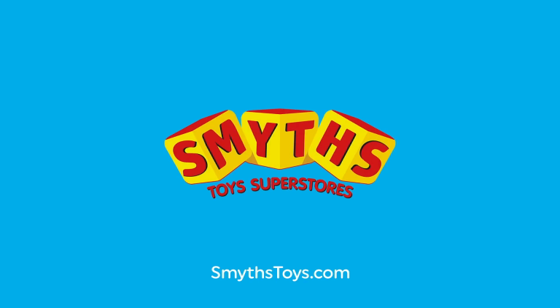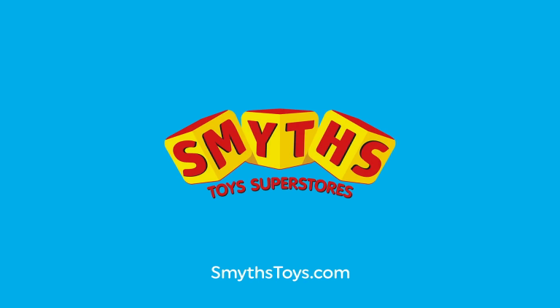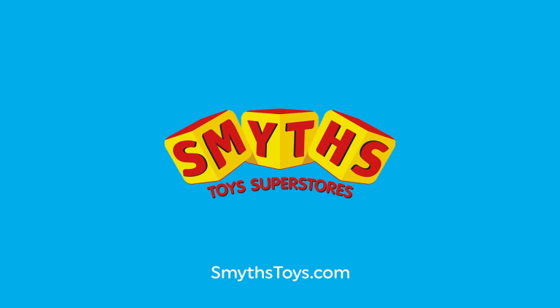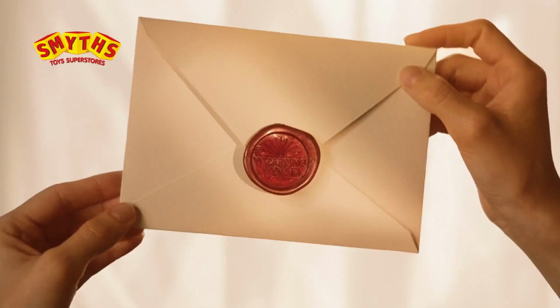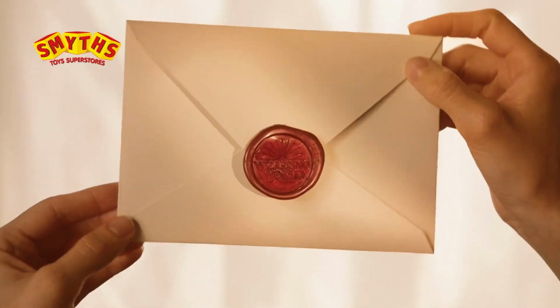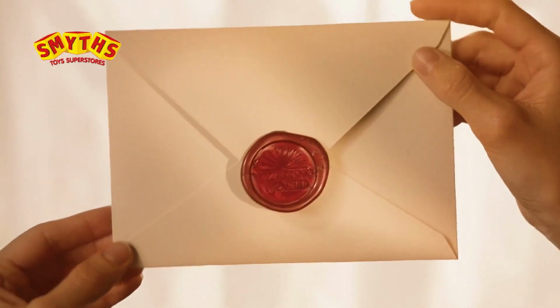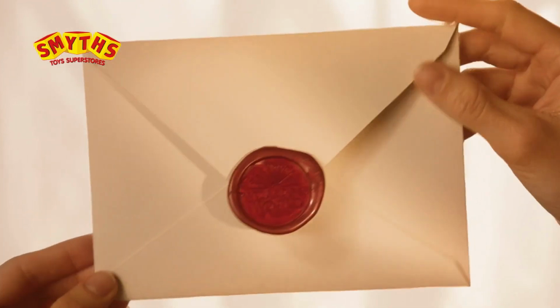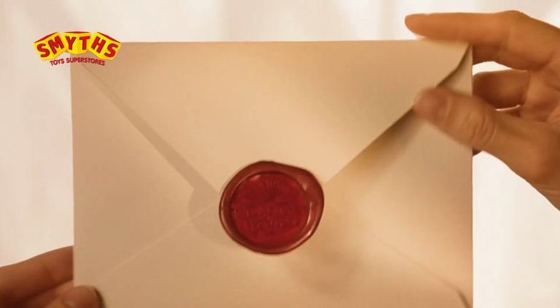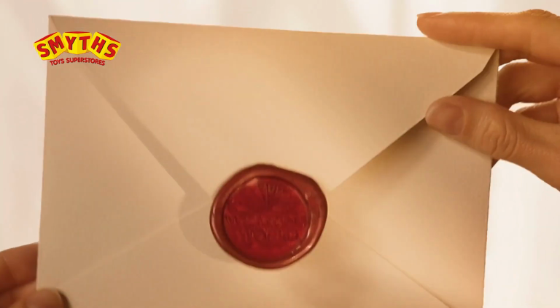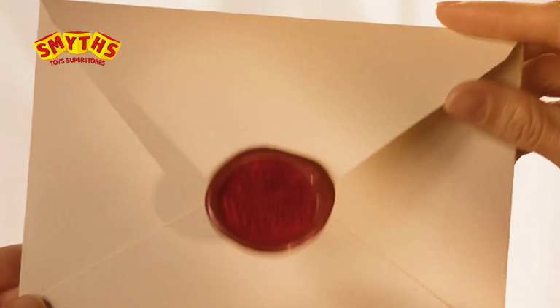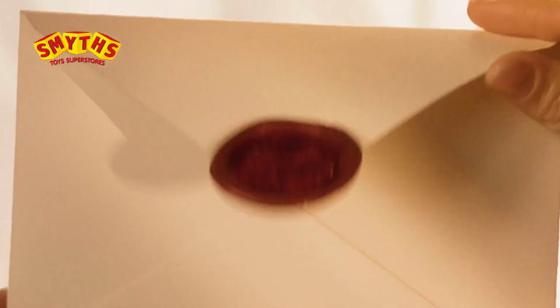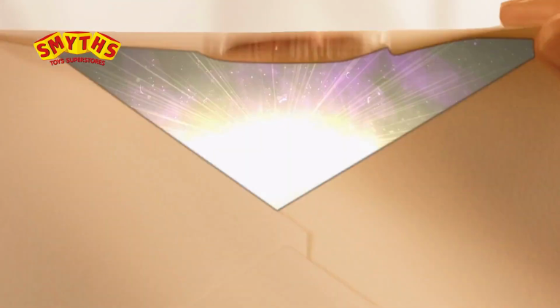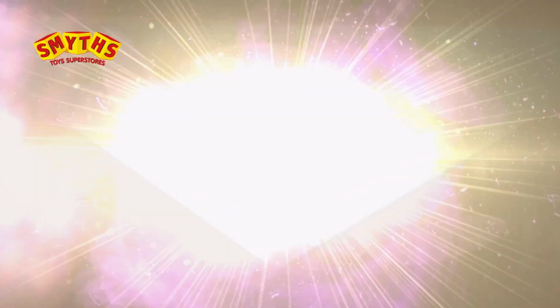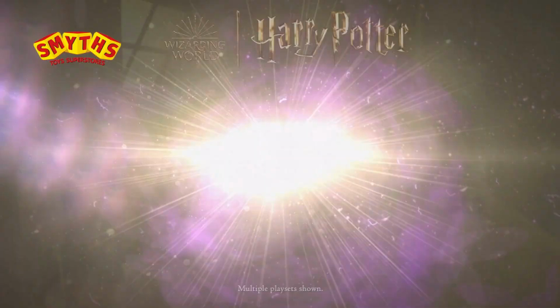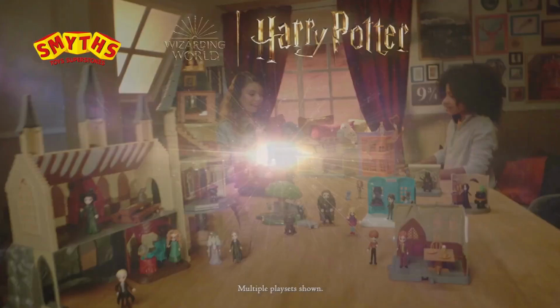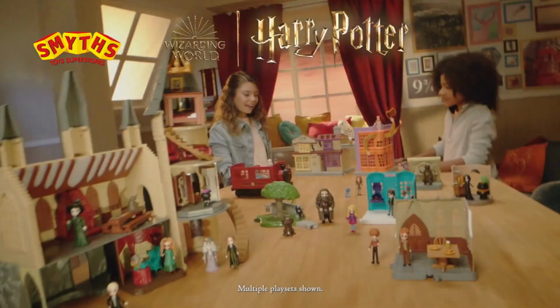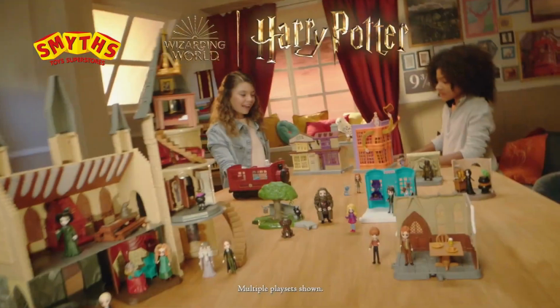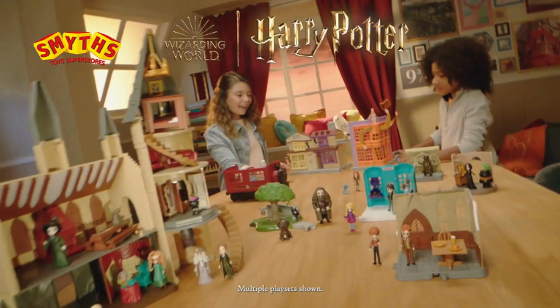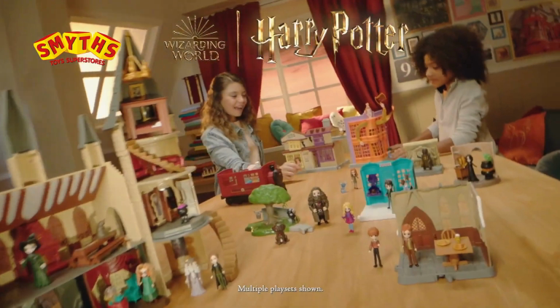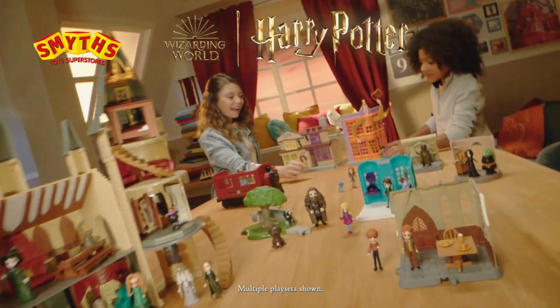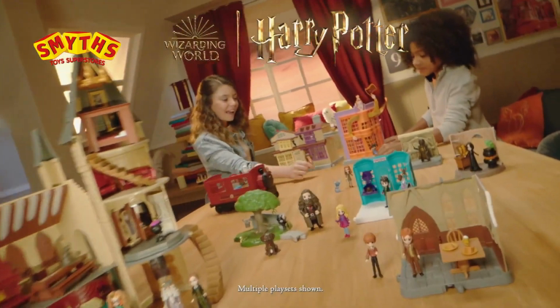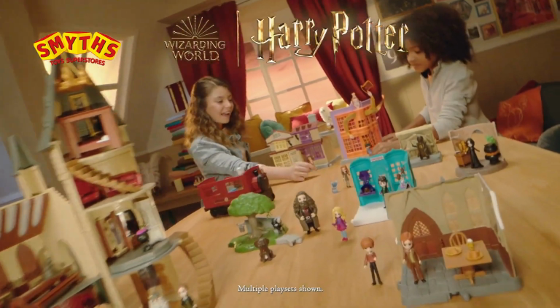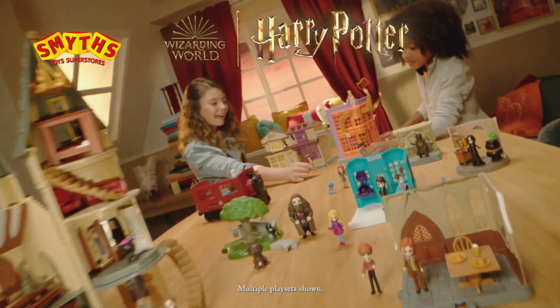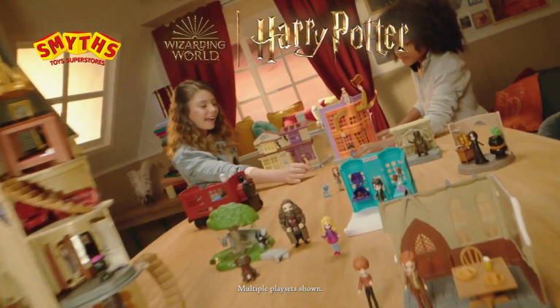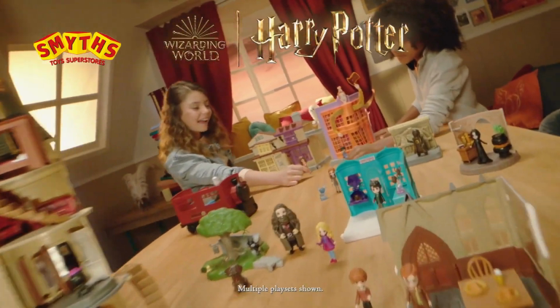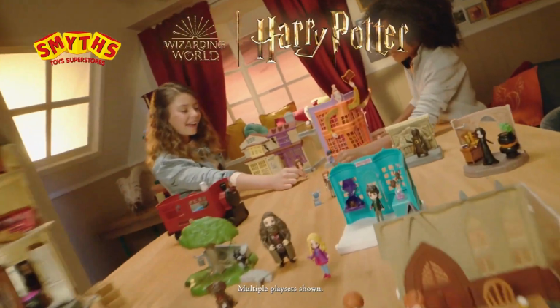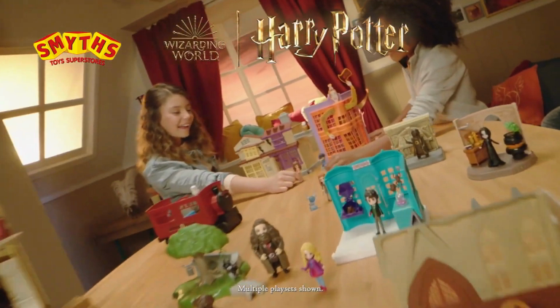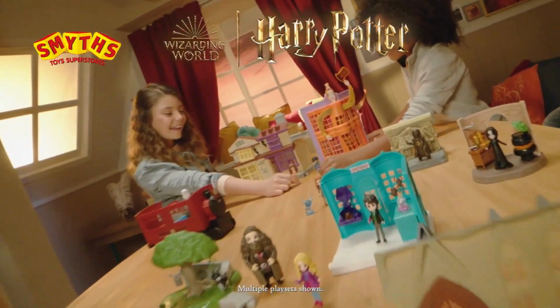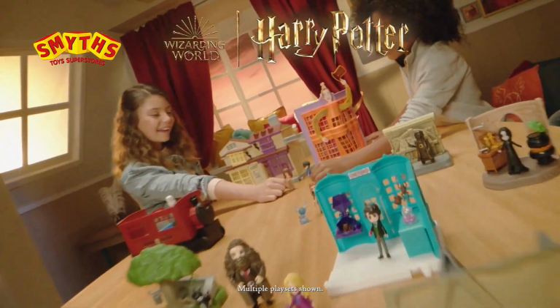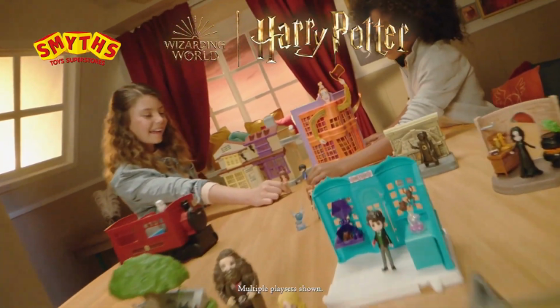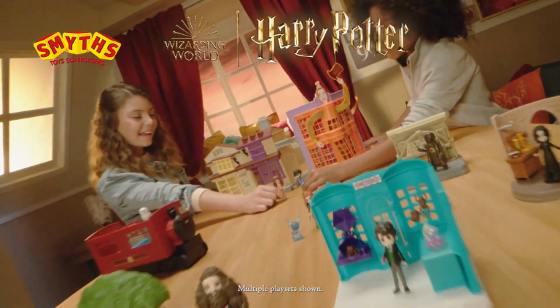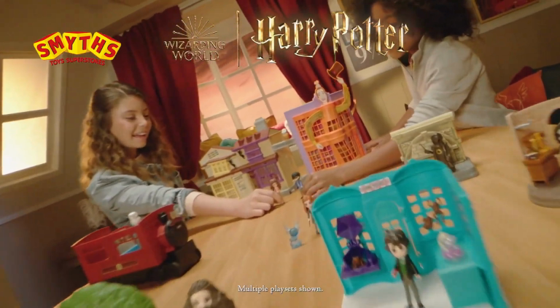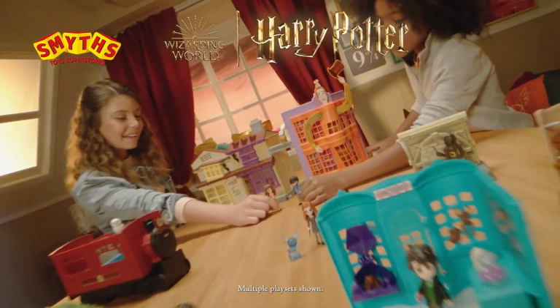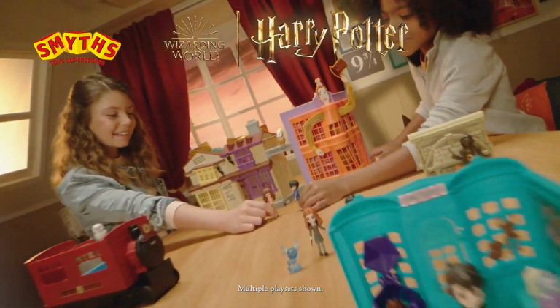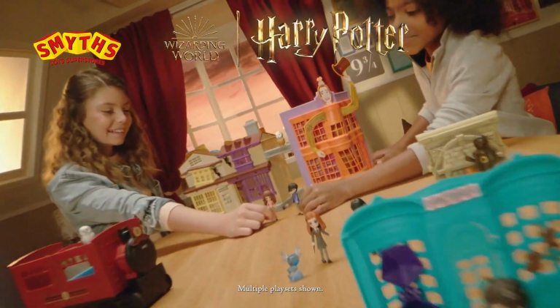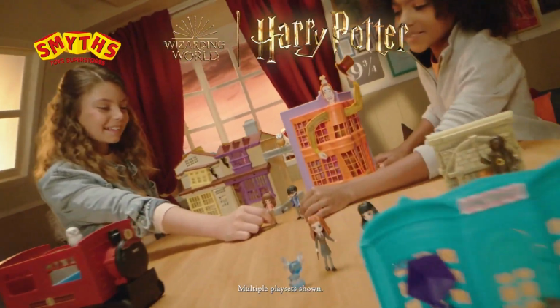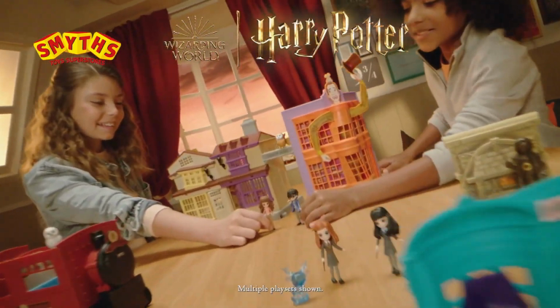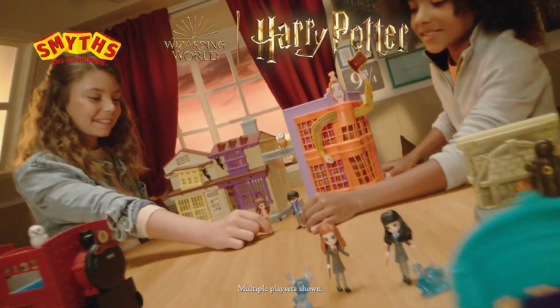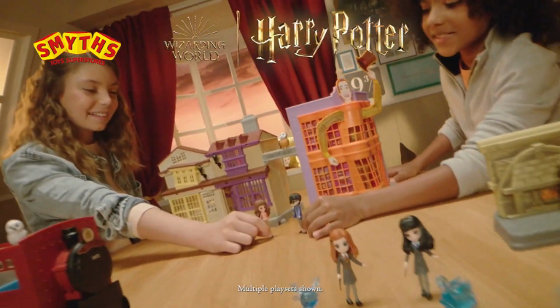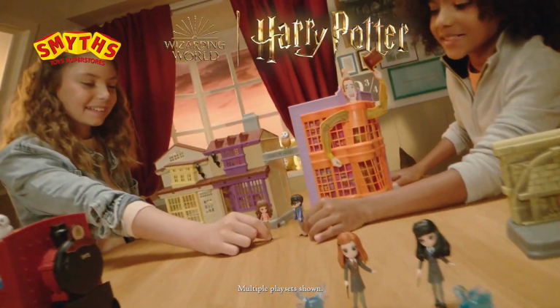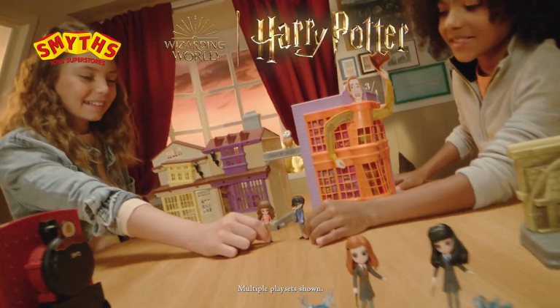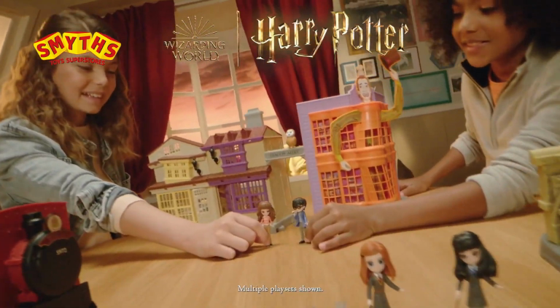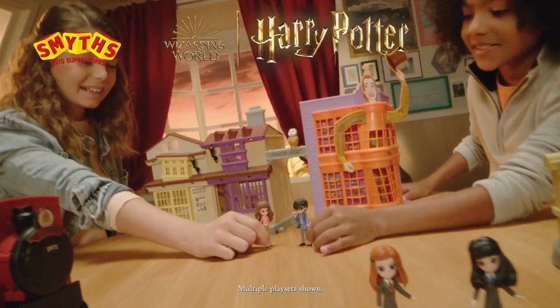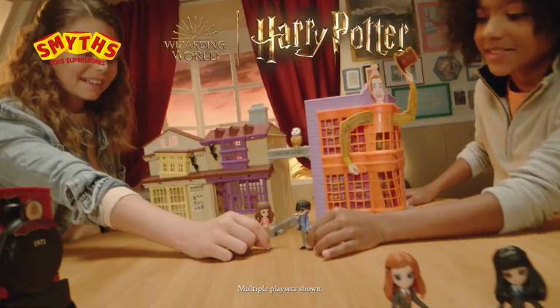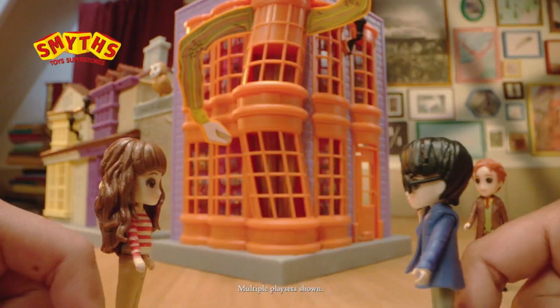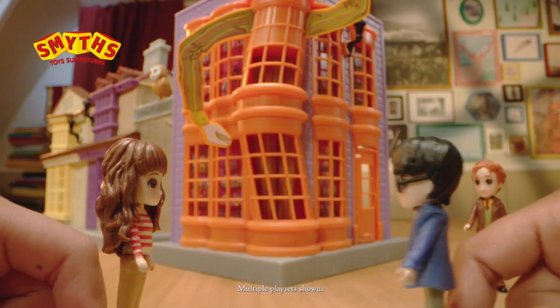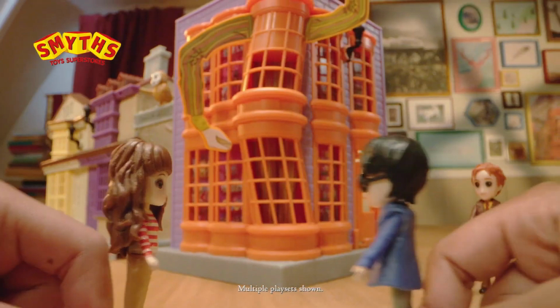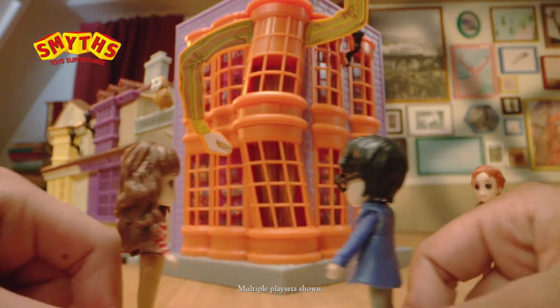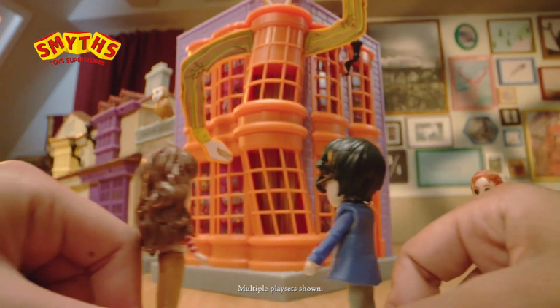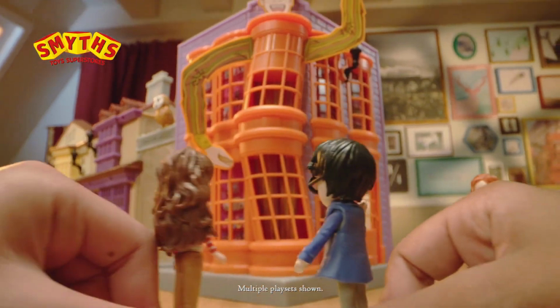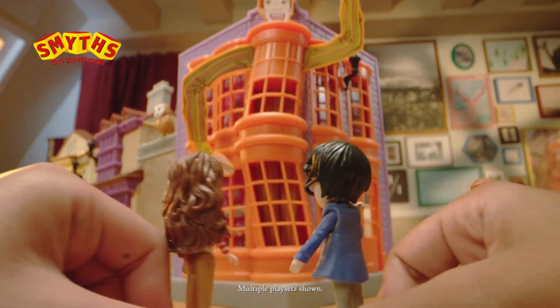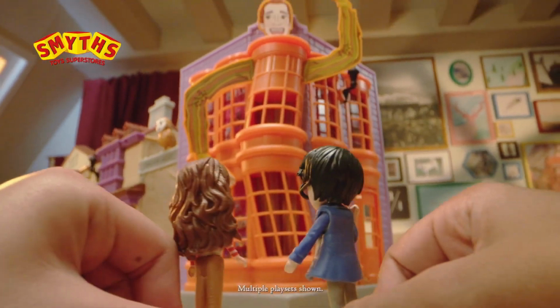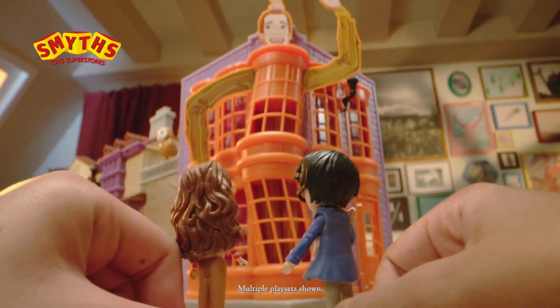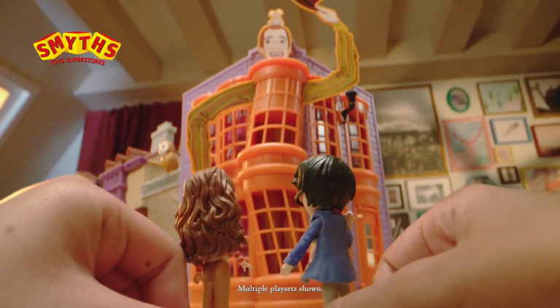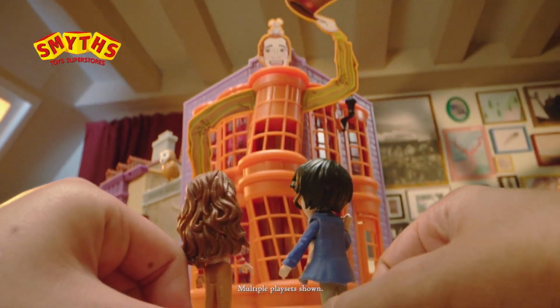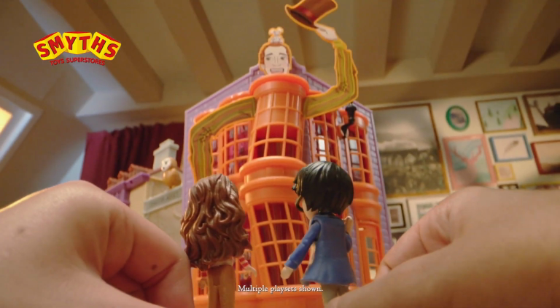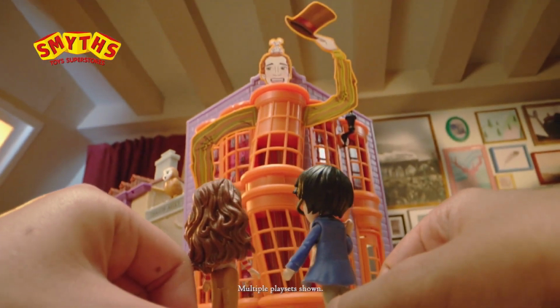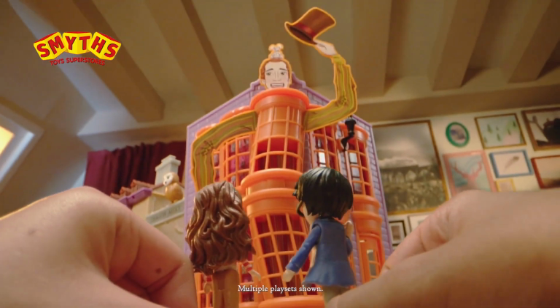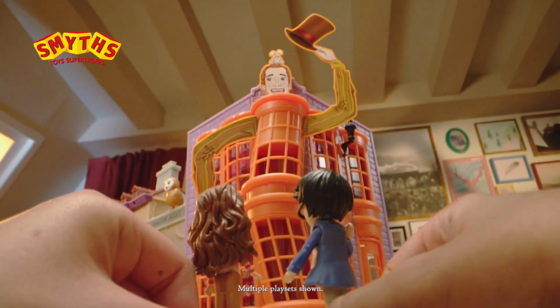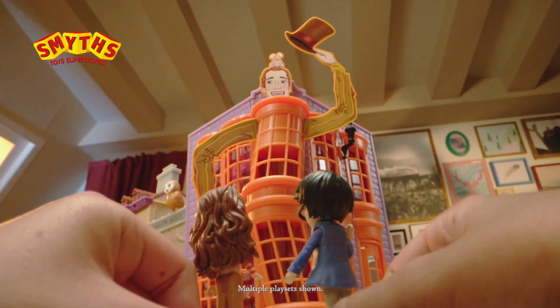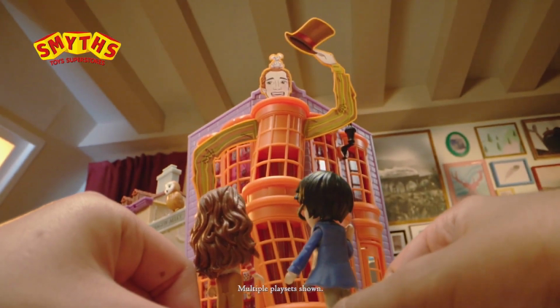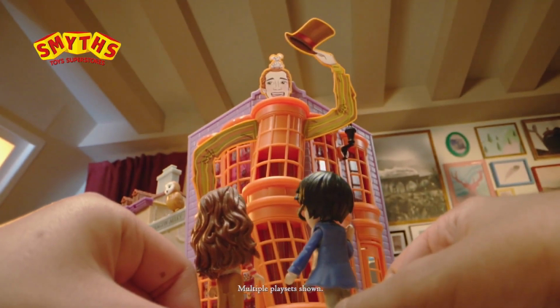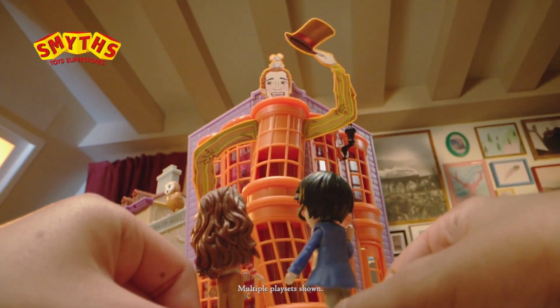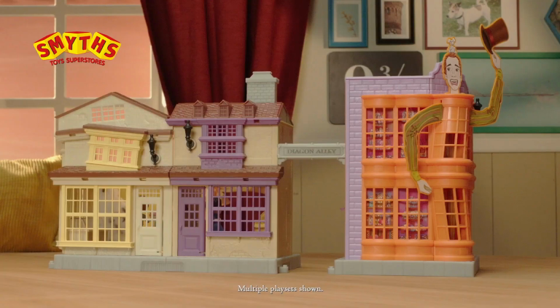The Wizarding World awaits with new Magical Minis. Now you can go on Diagon Alley adventures with Harry Potter and friends.